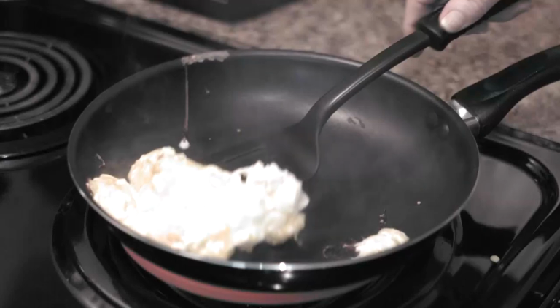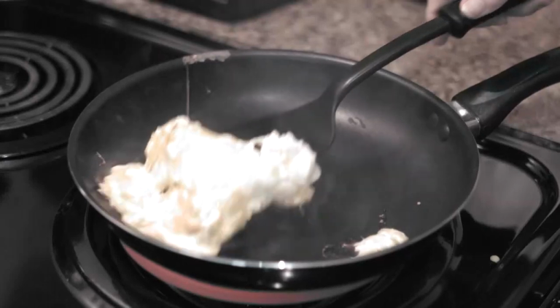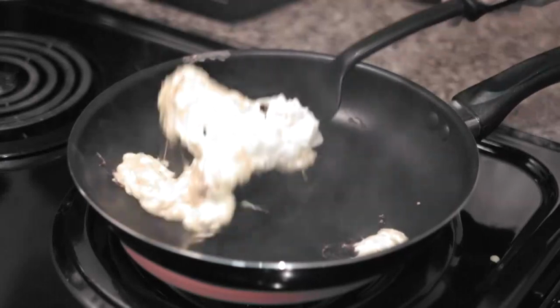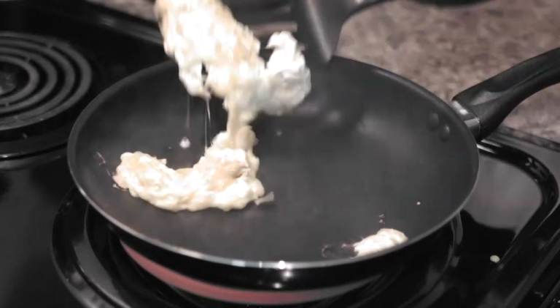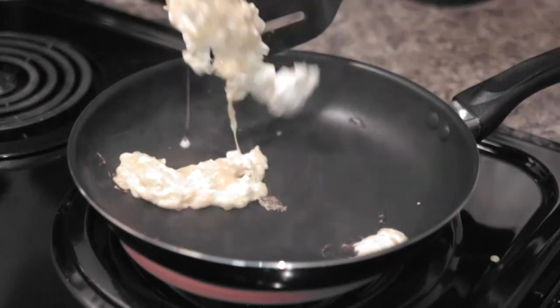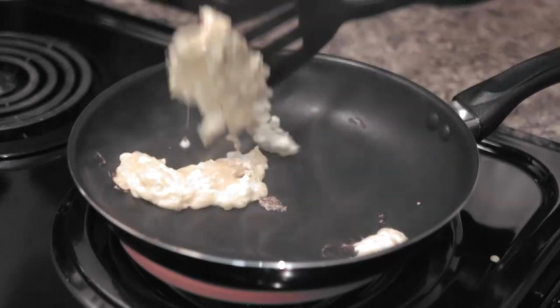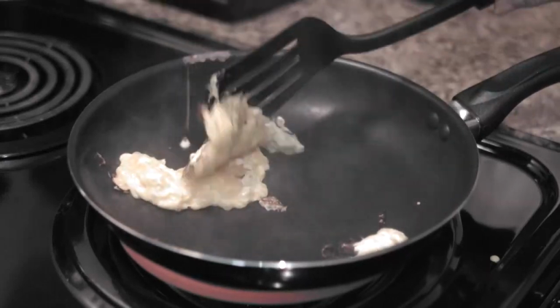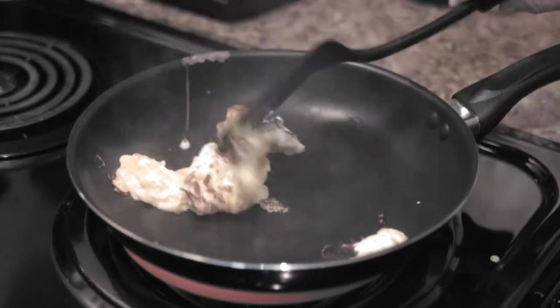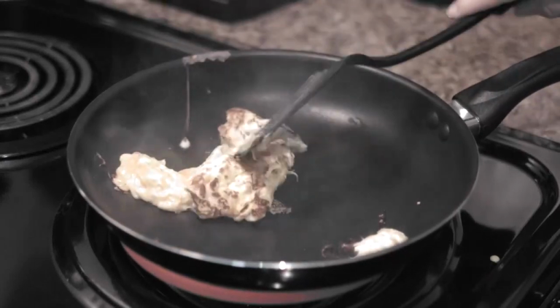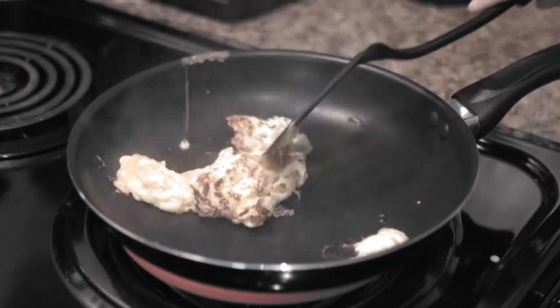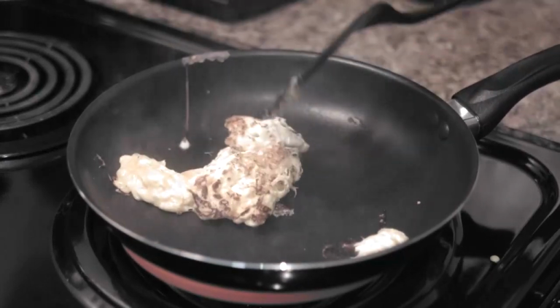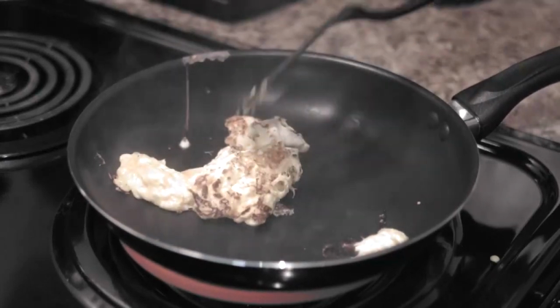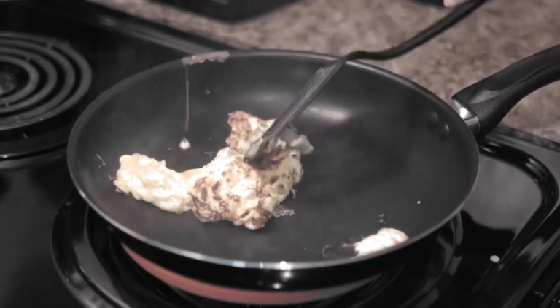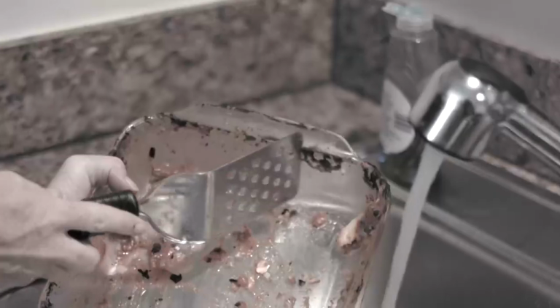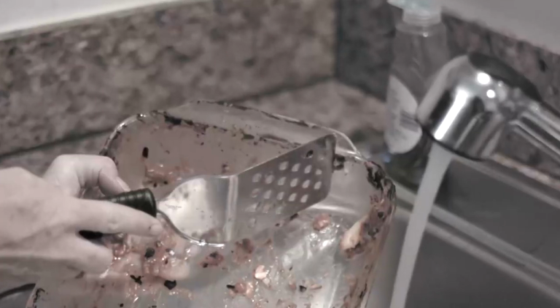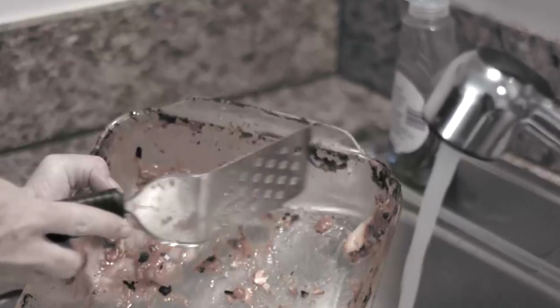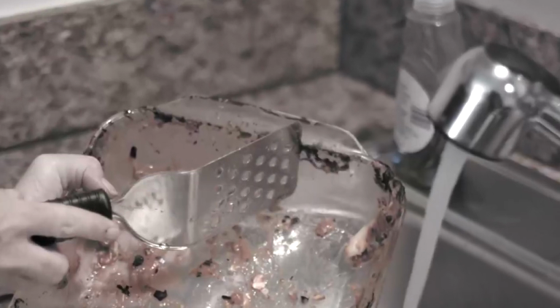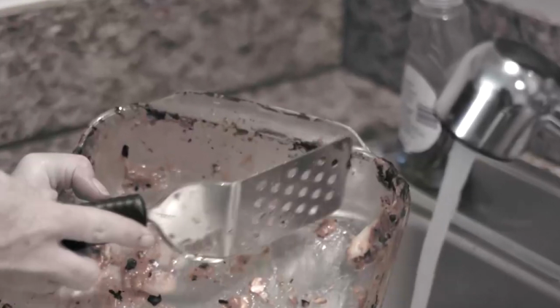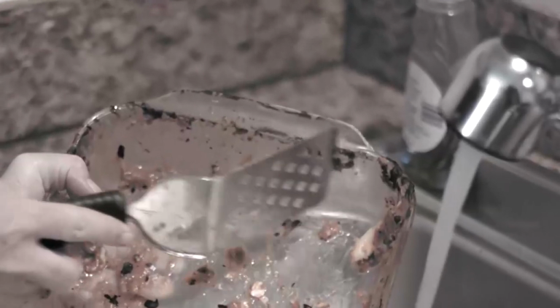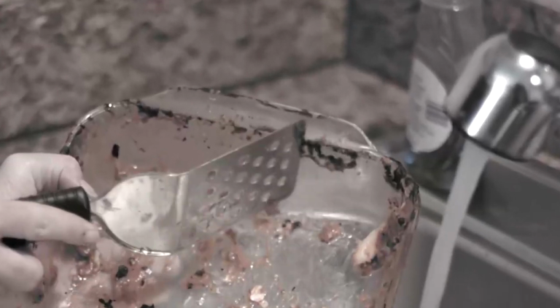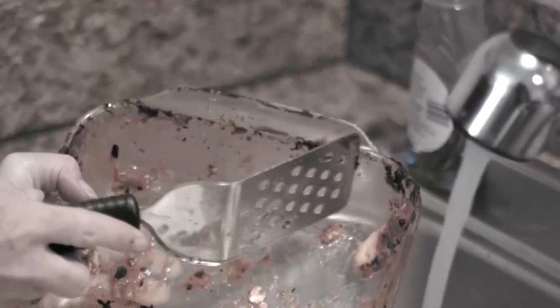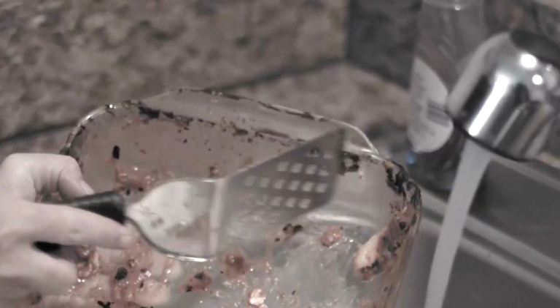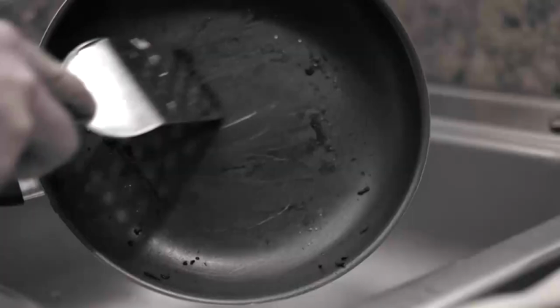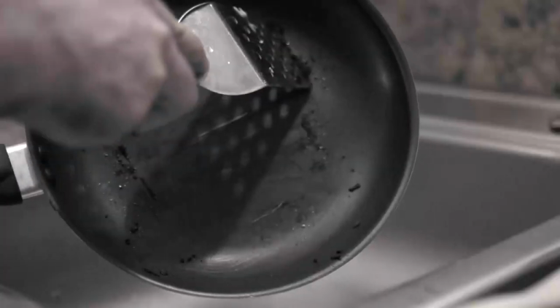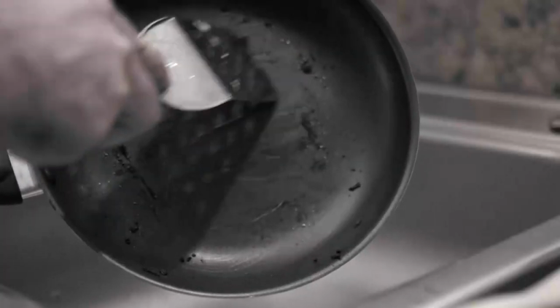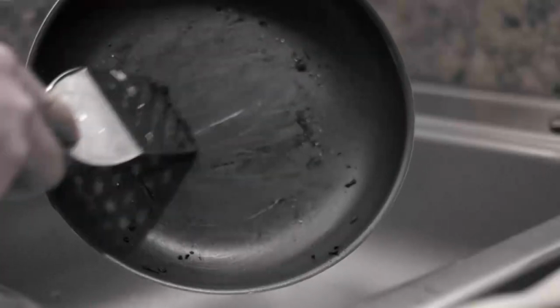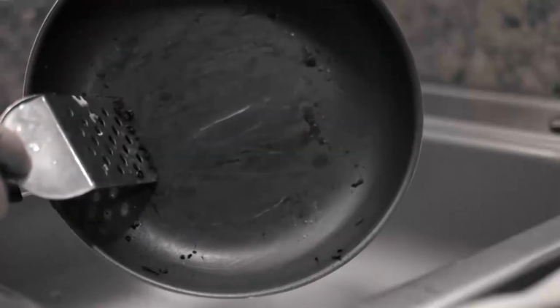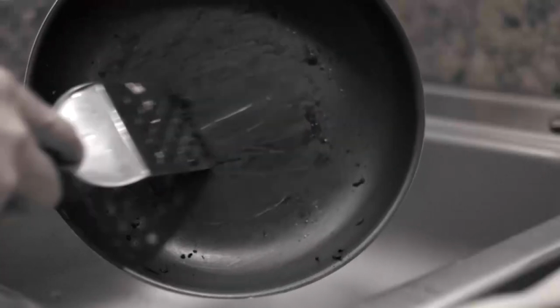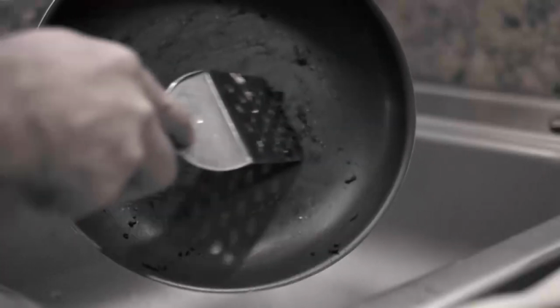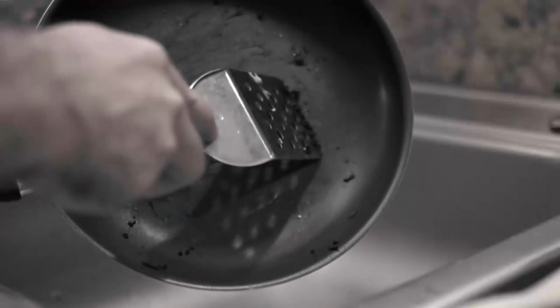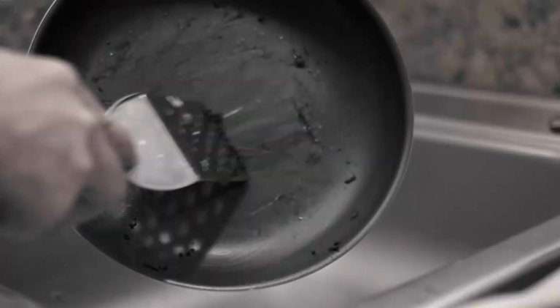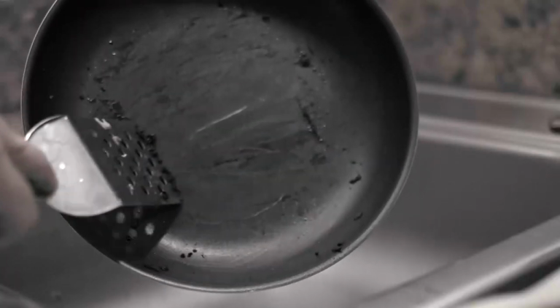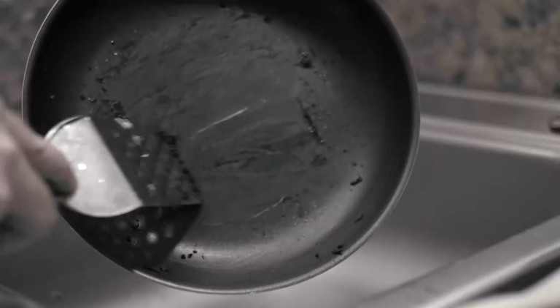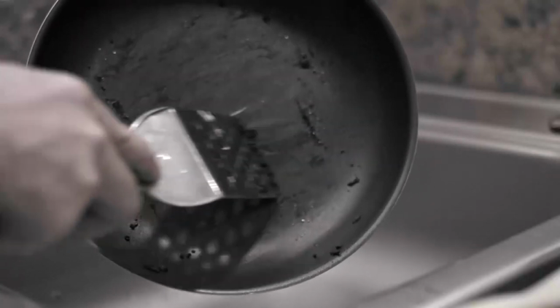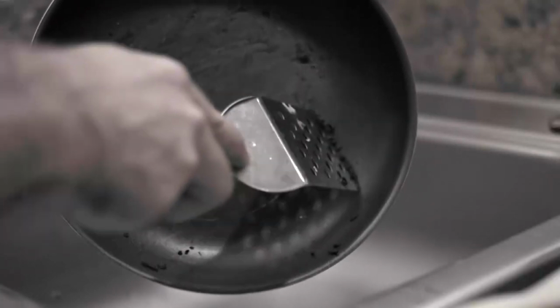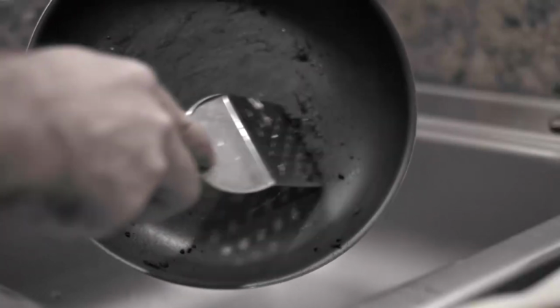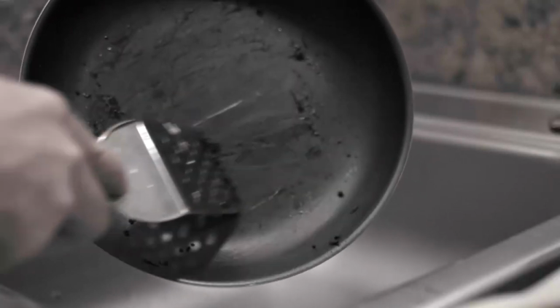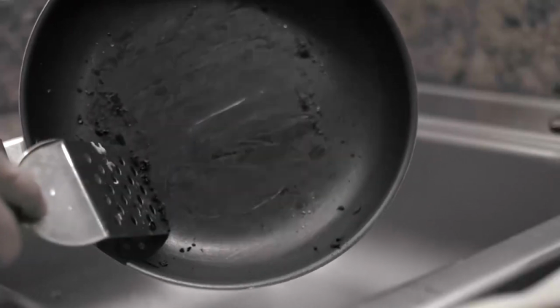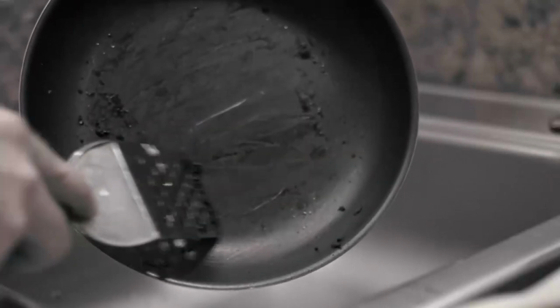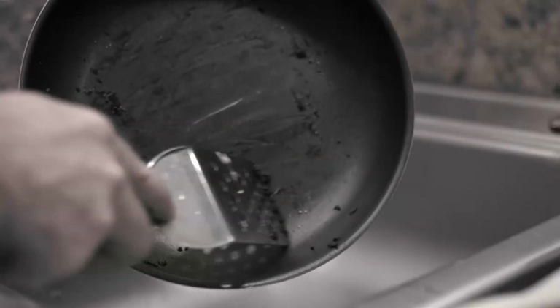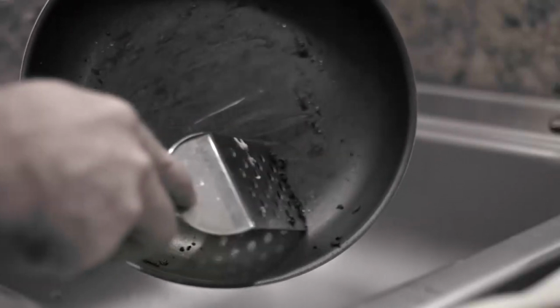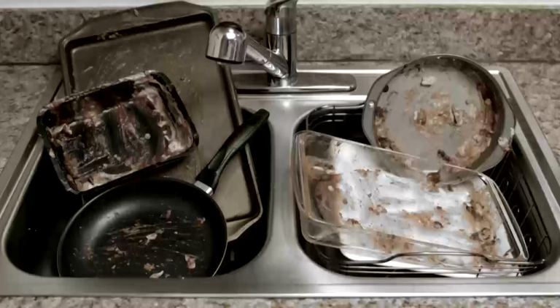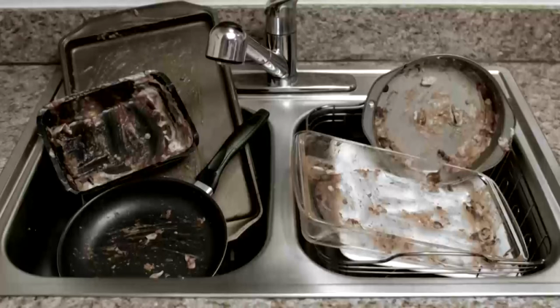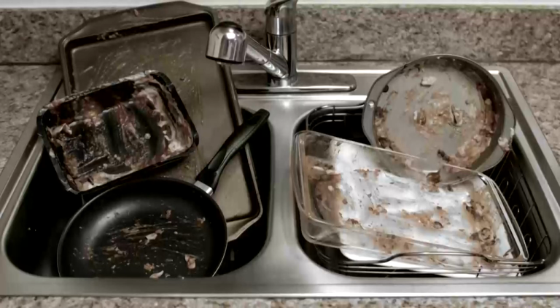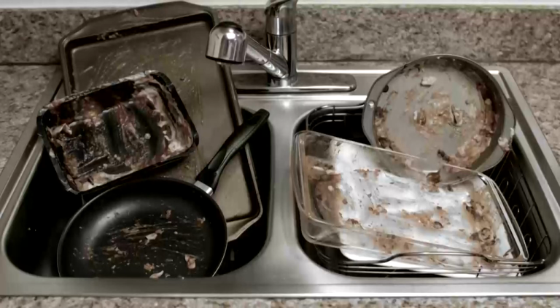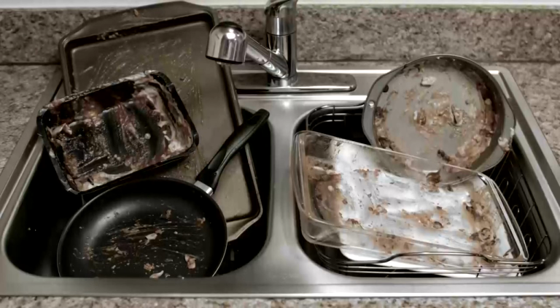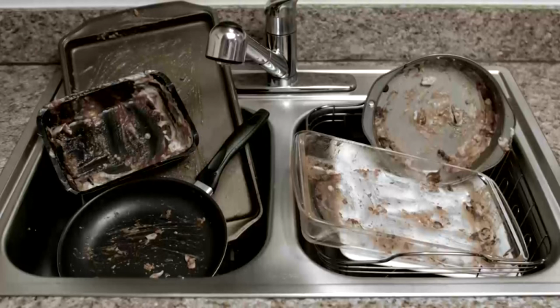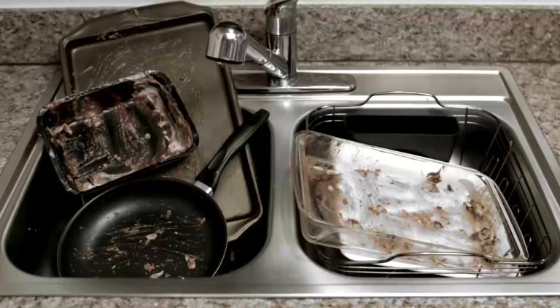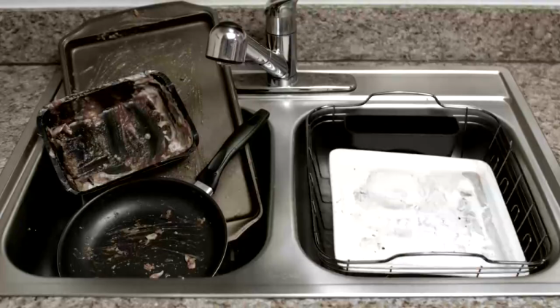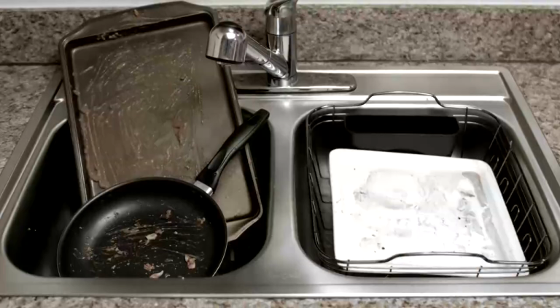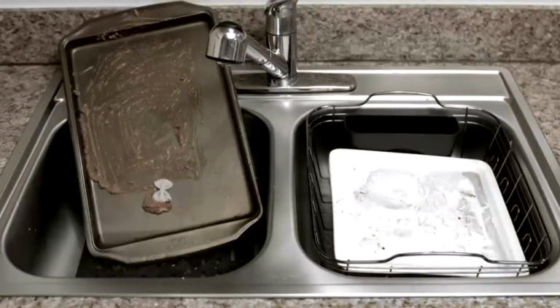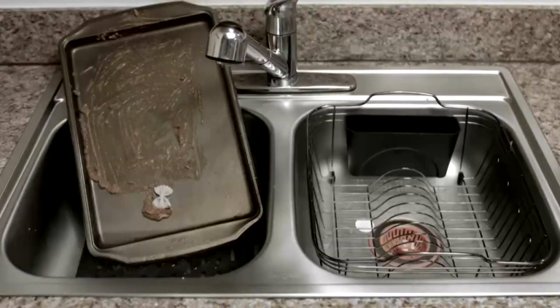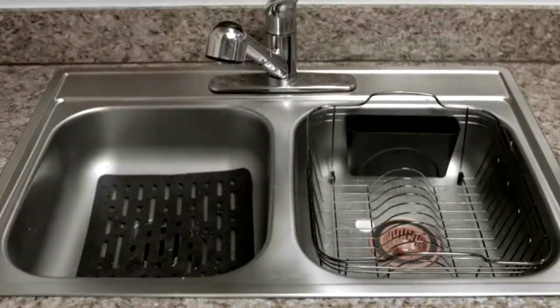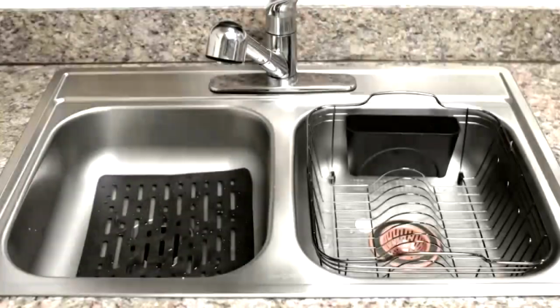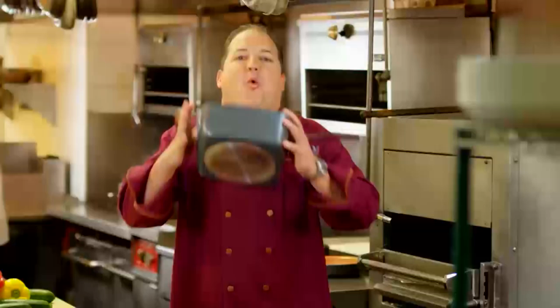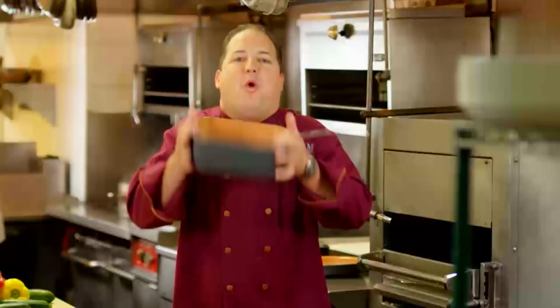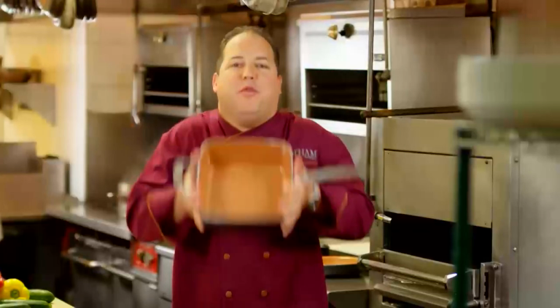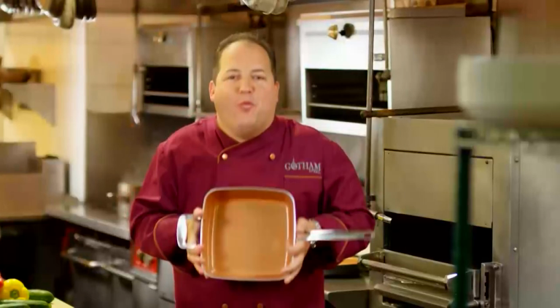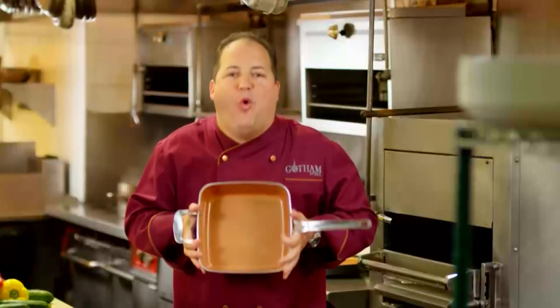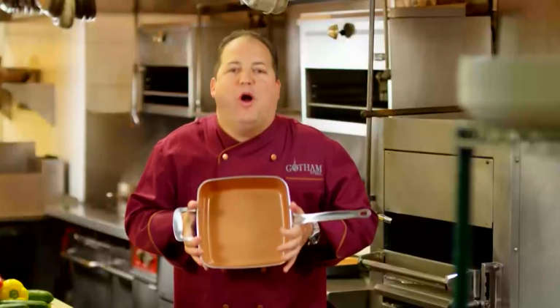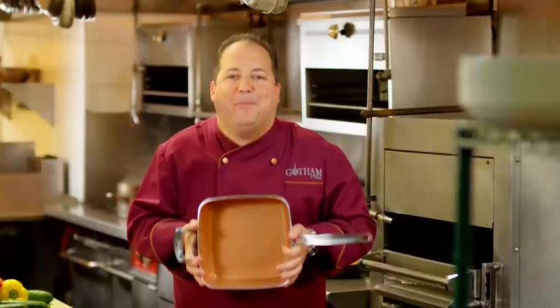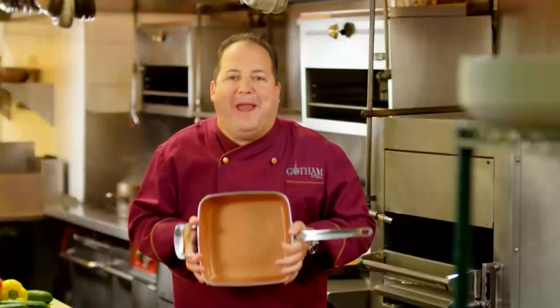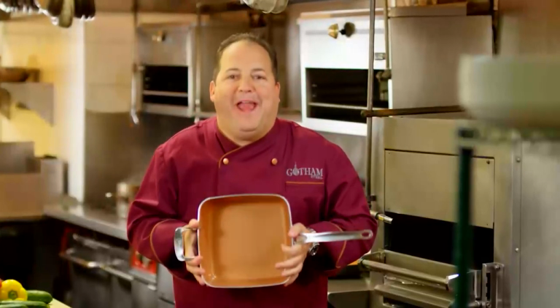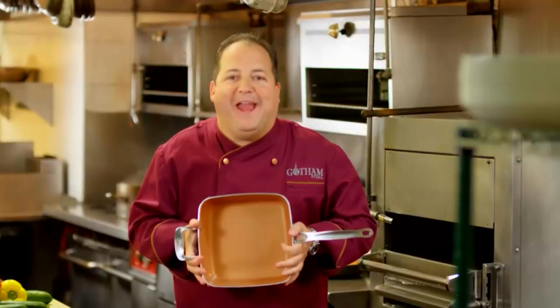Some pans burn, most pans stick, and they all have a scratch or a nick. Now you can replace all these with one pan.